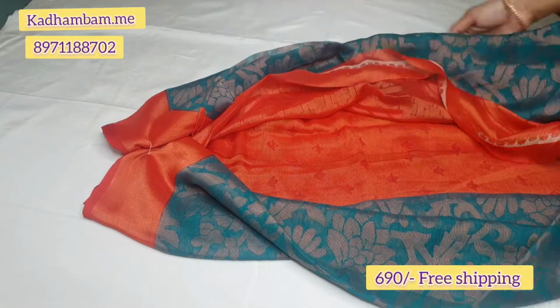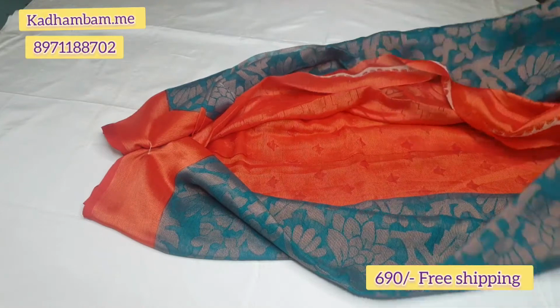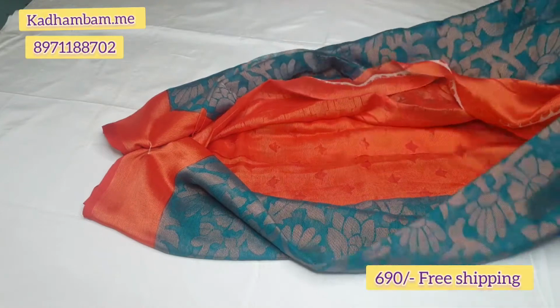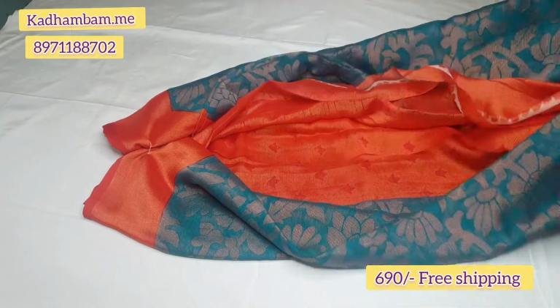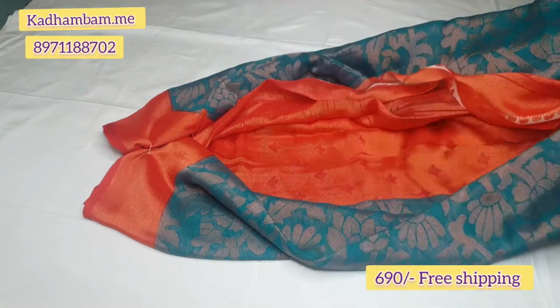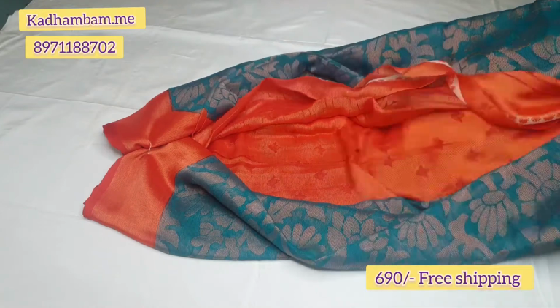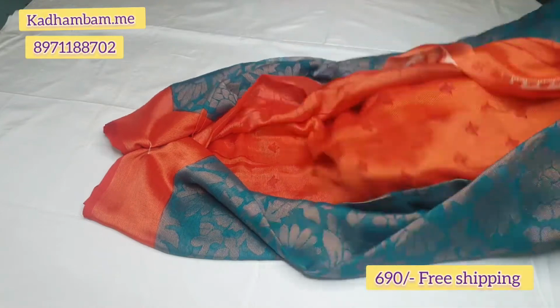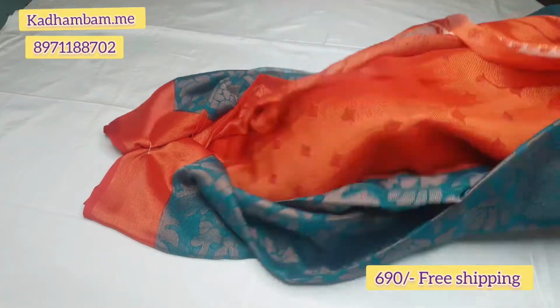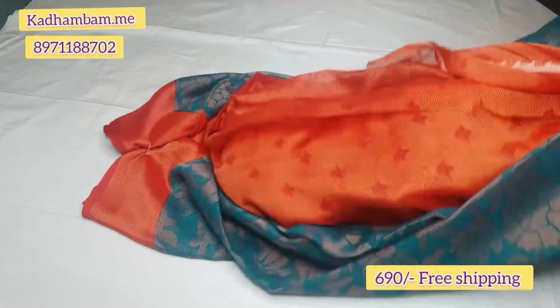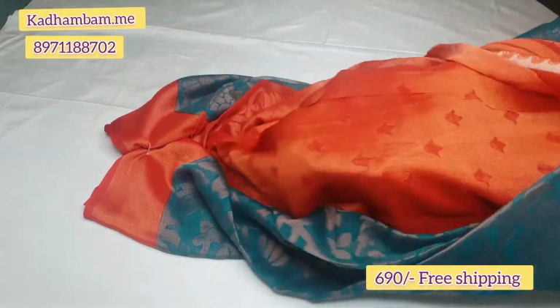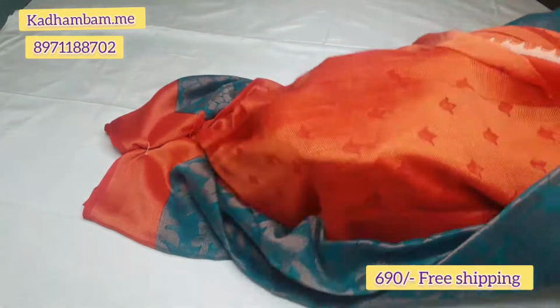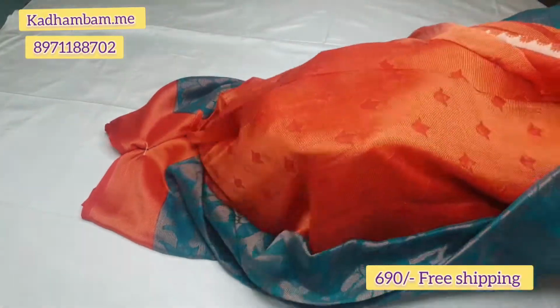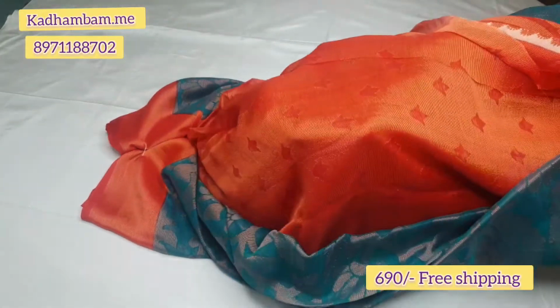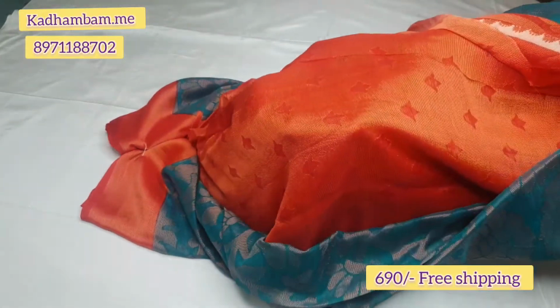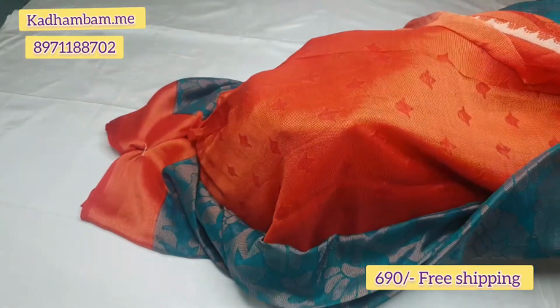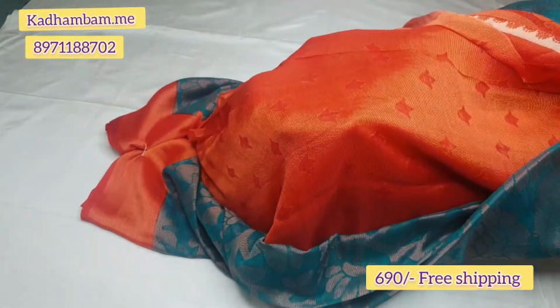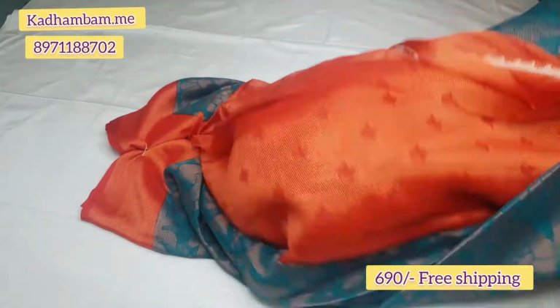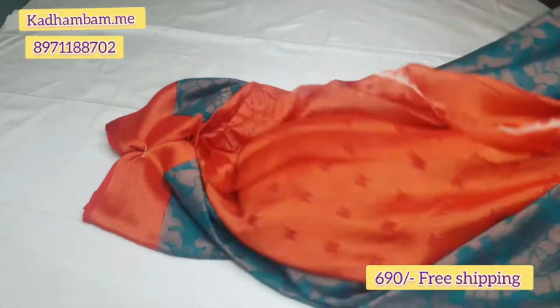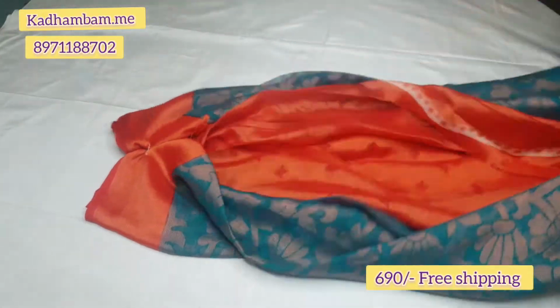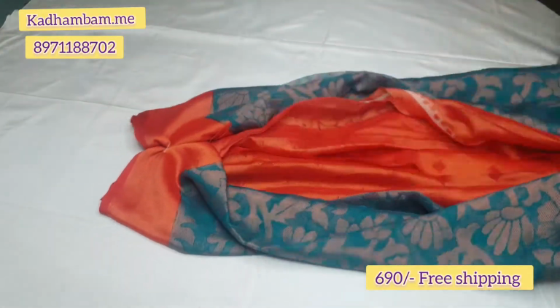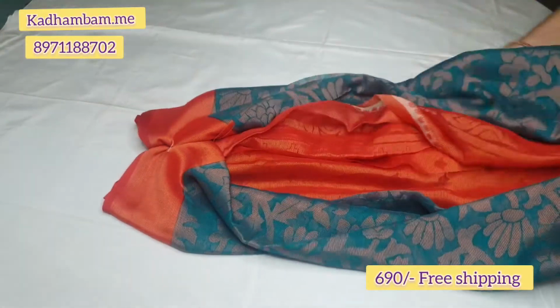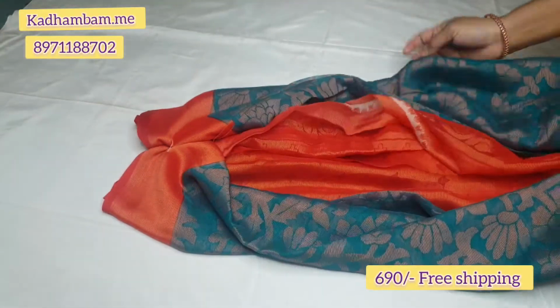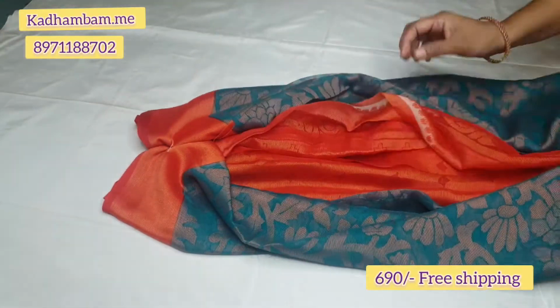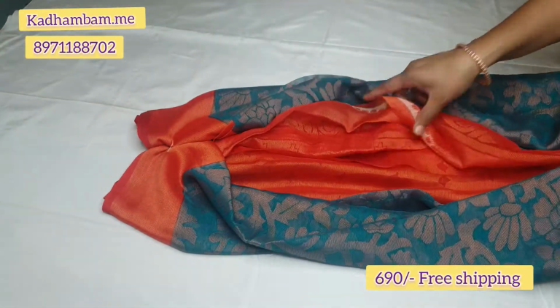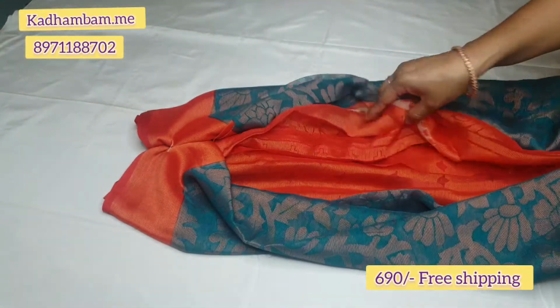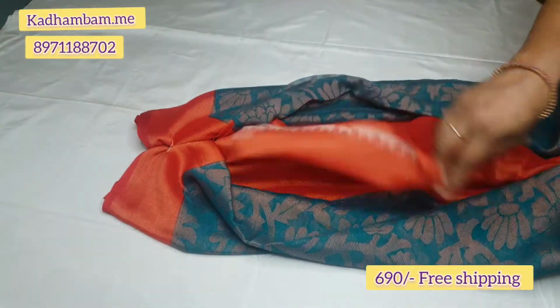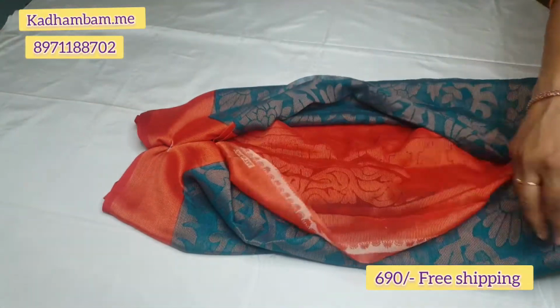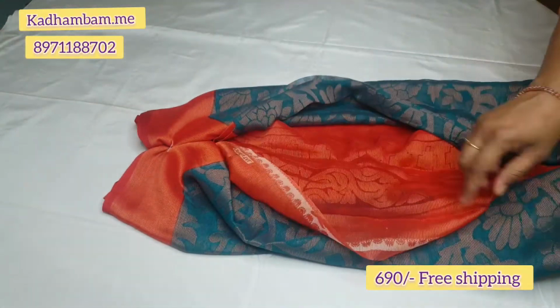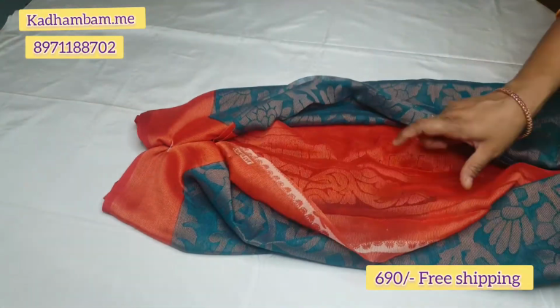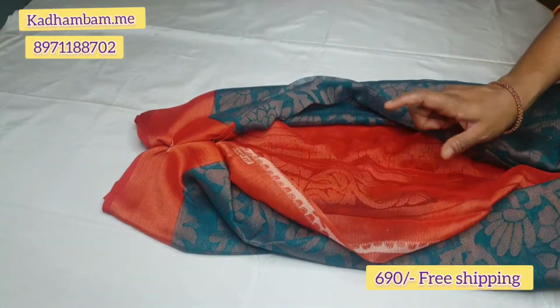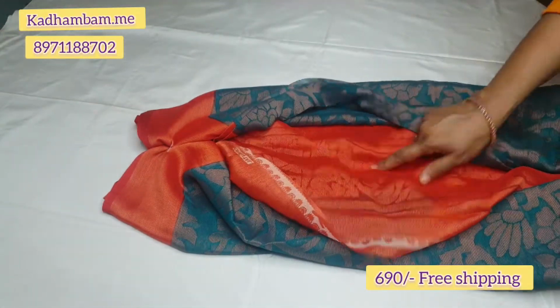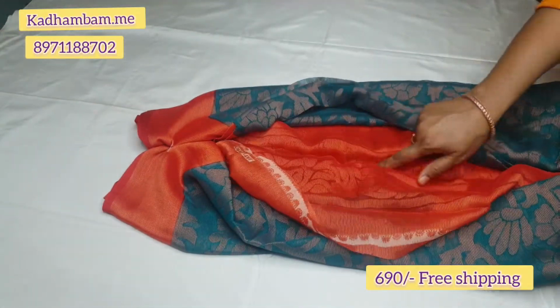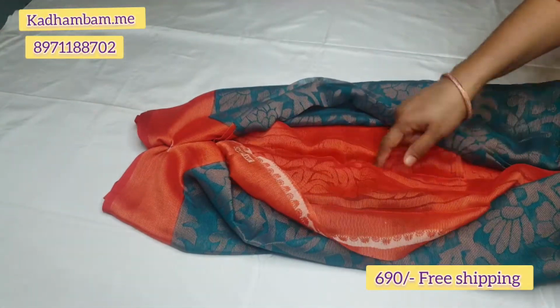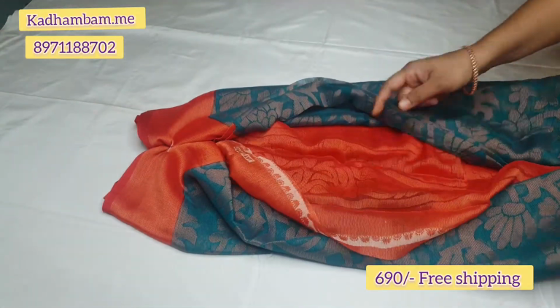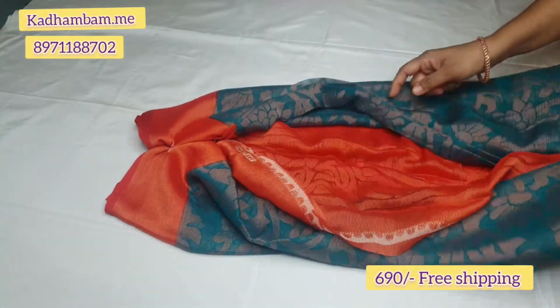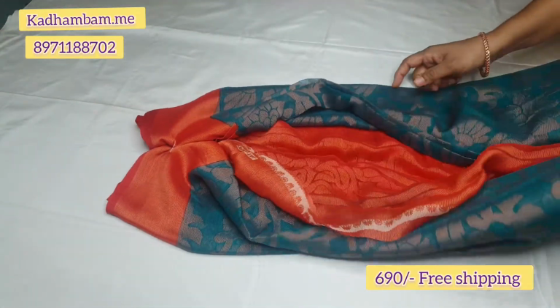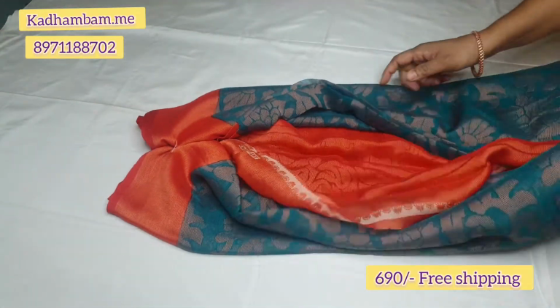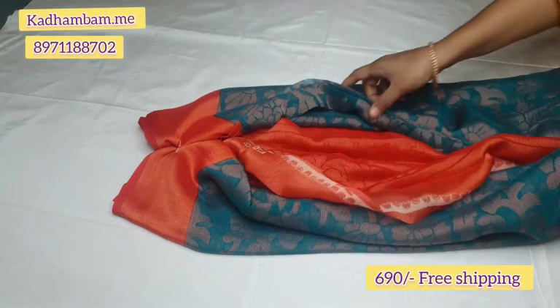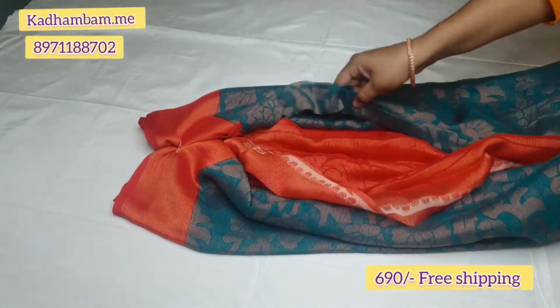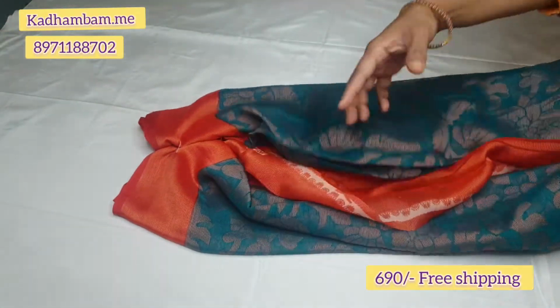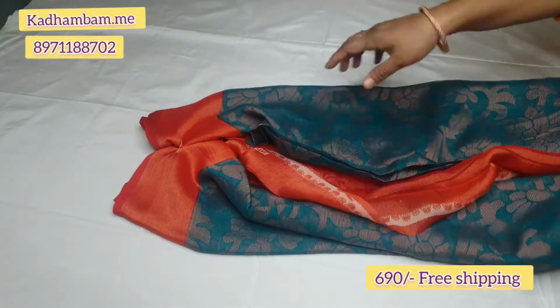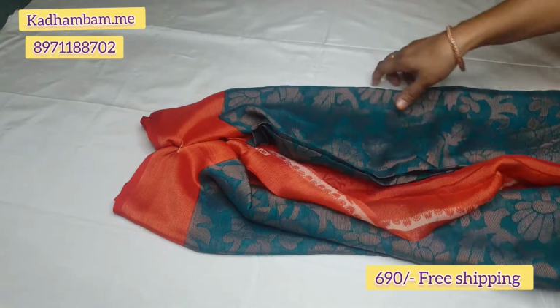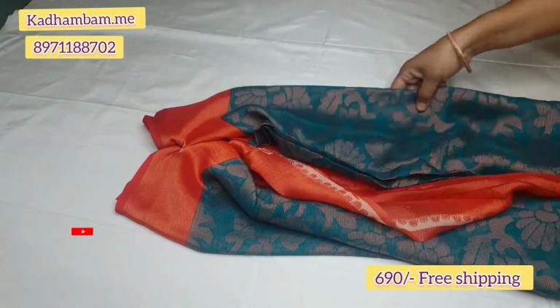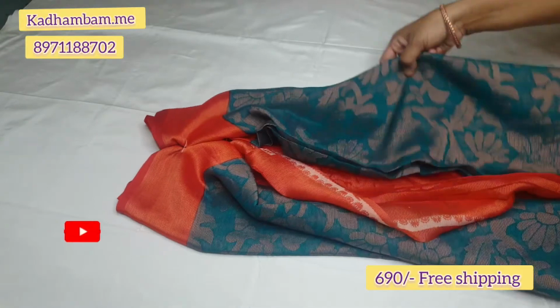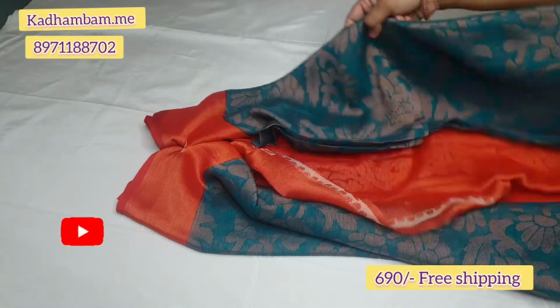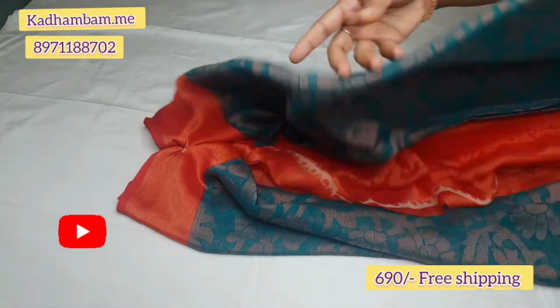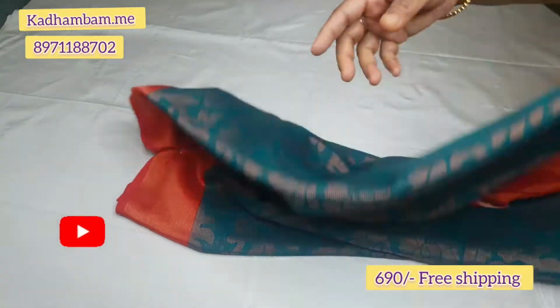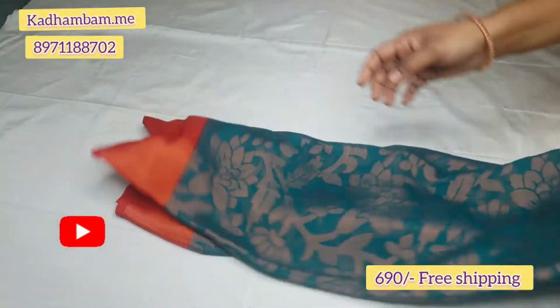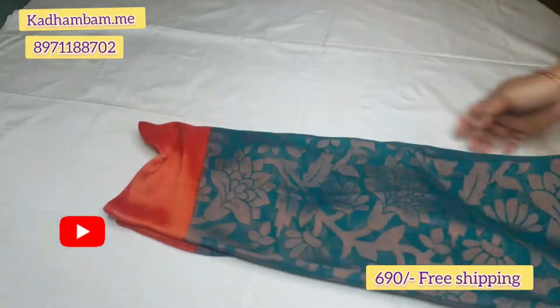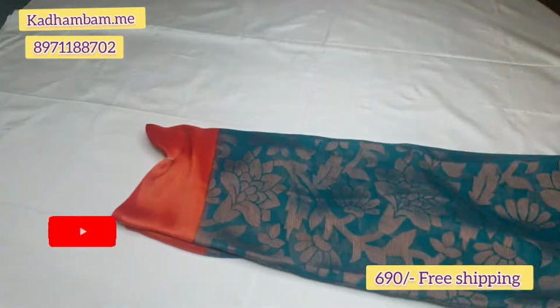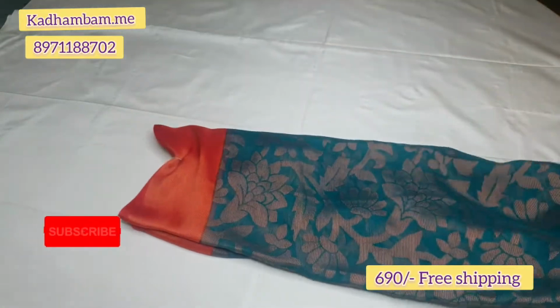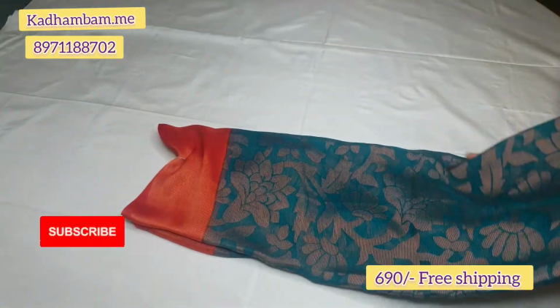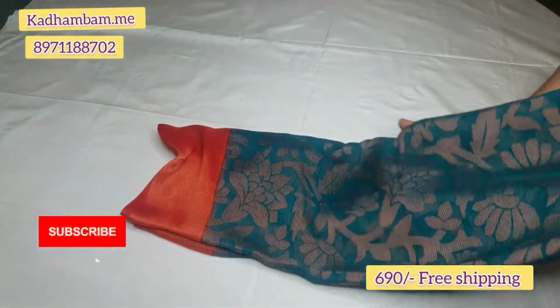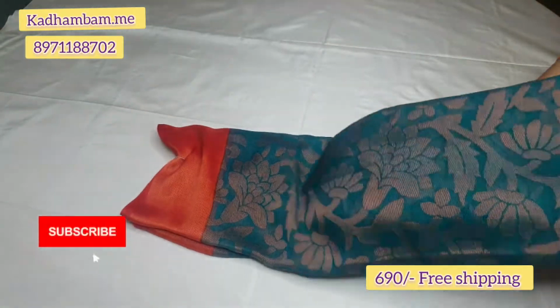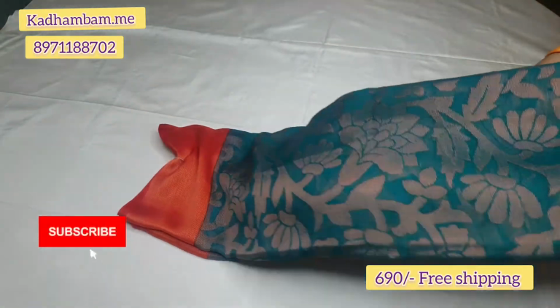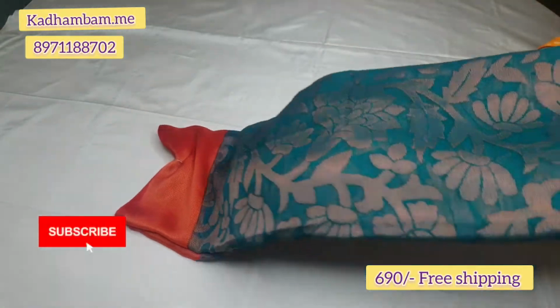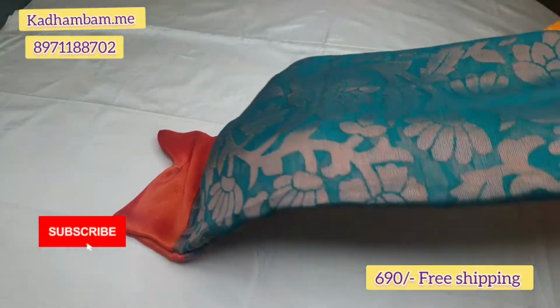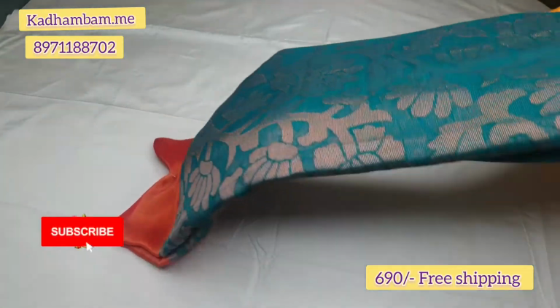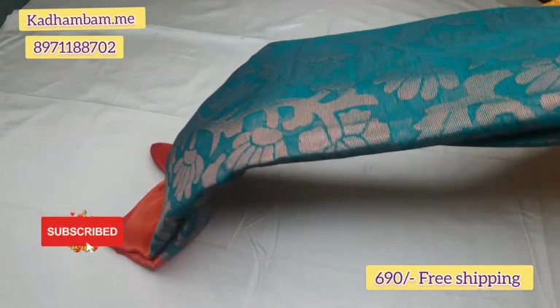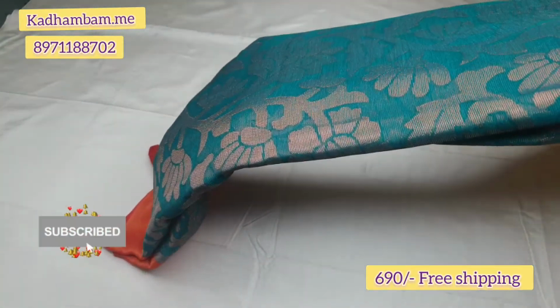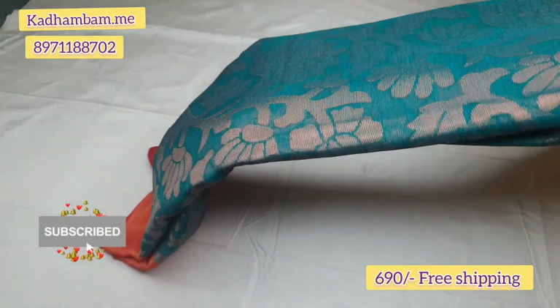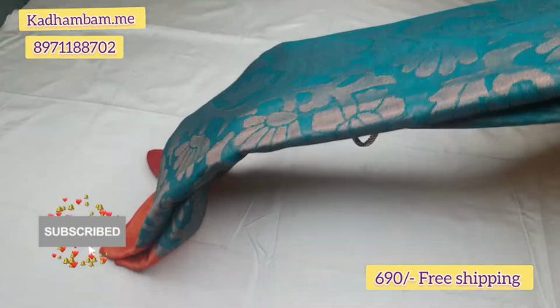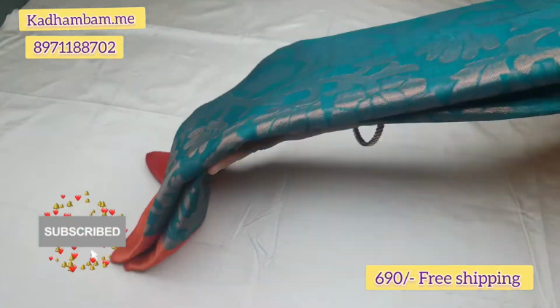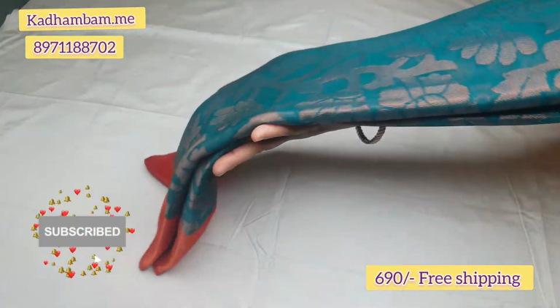This is the sari — if you want, take a screenshot. Please subscribe. Thank you for watching.